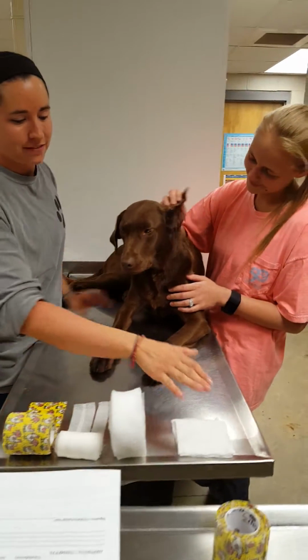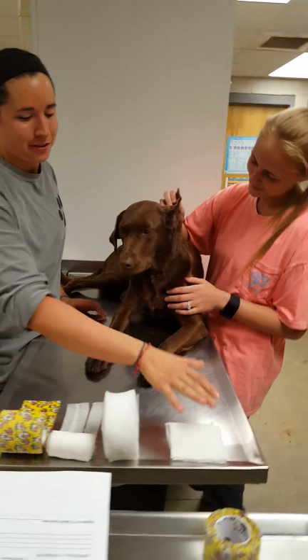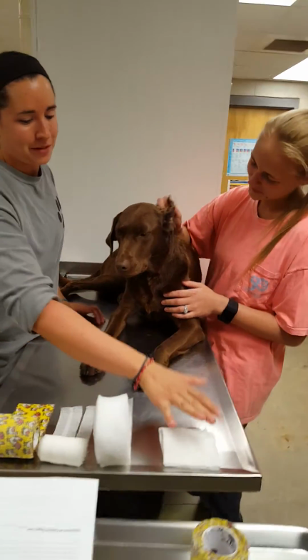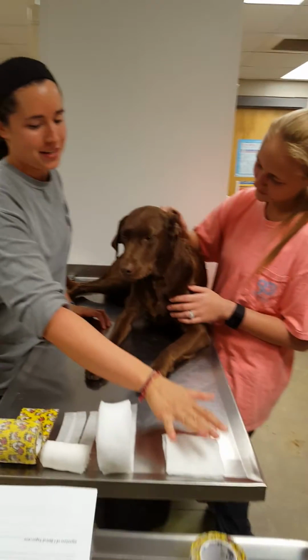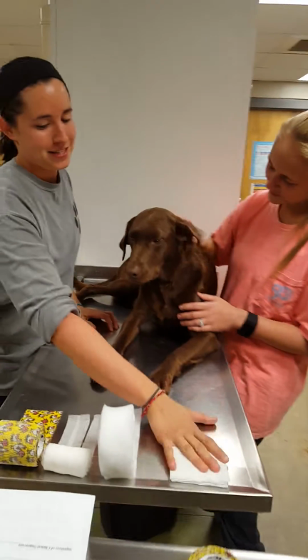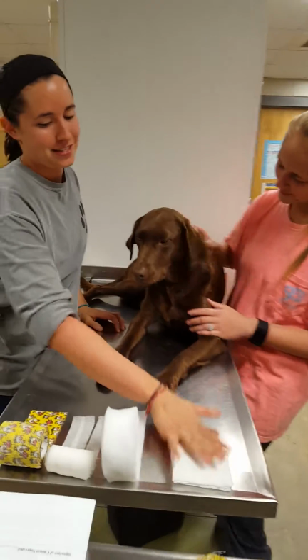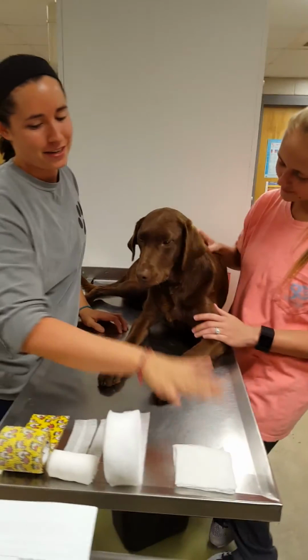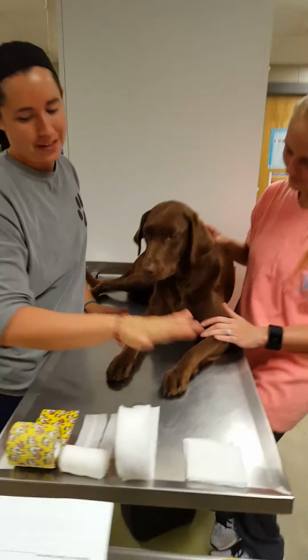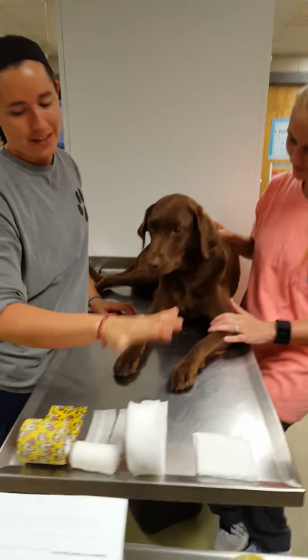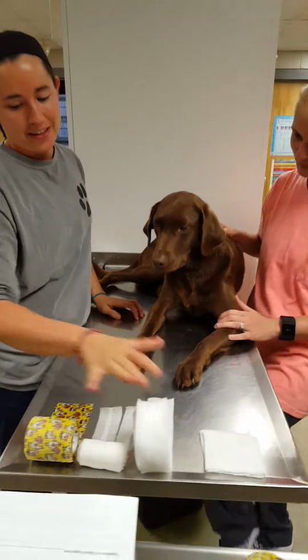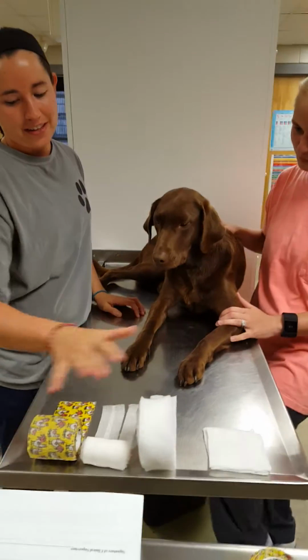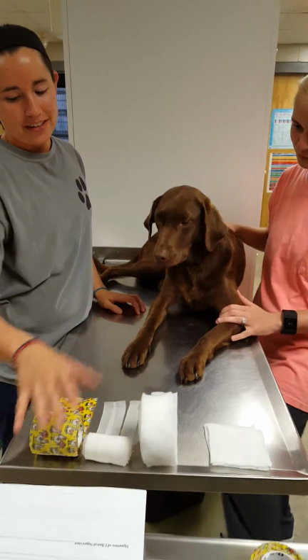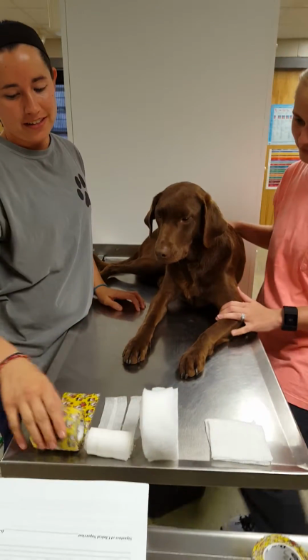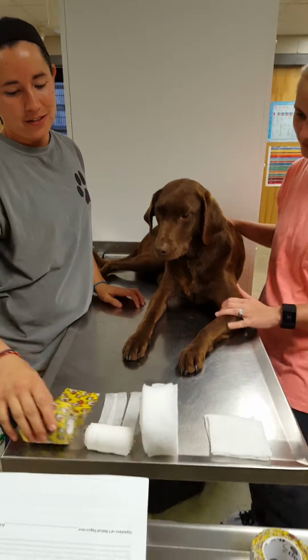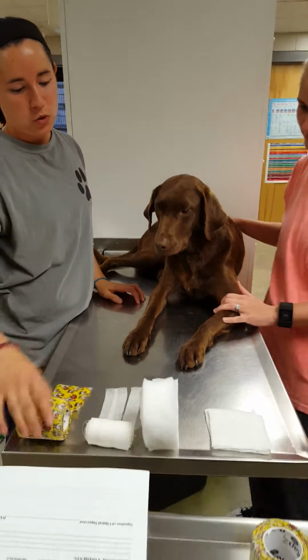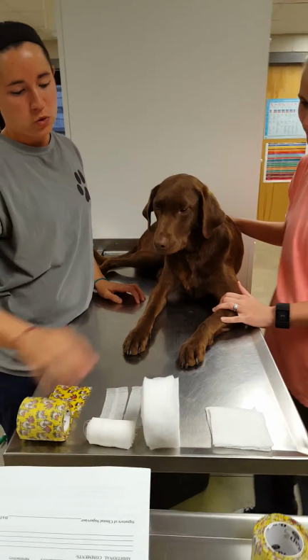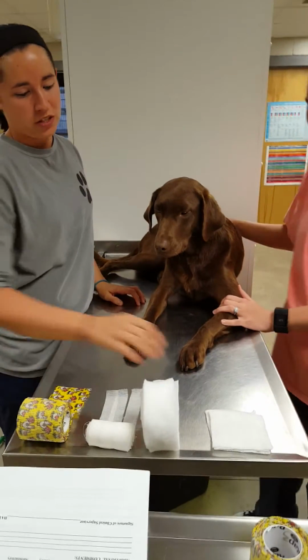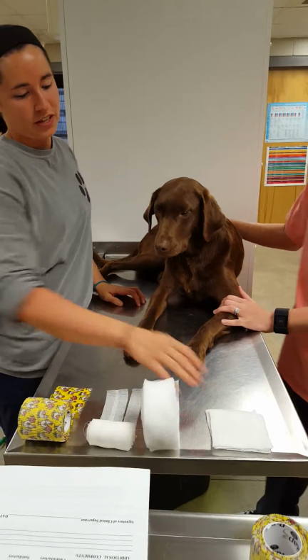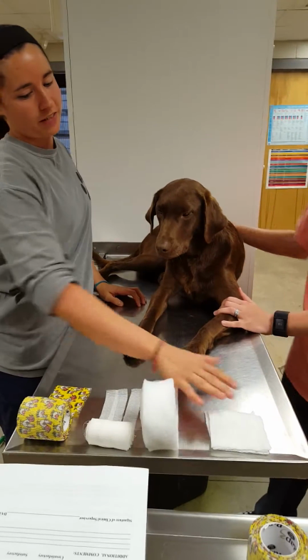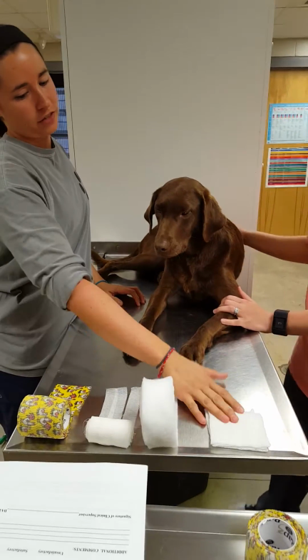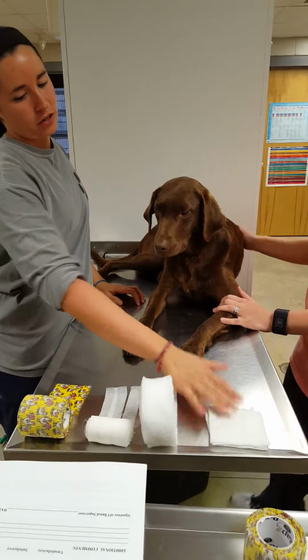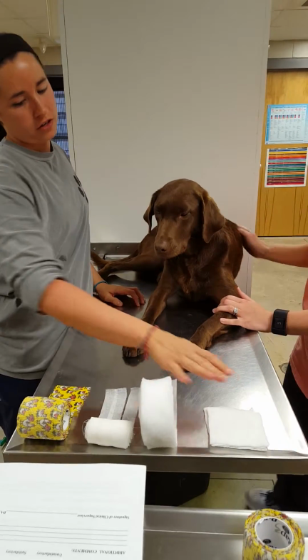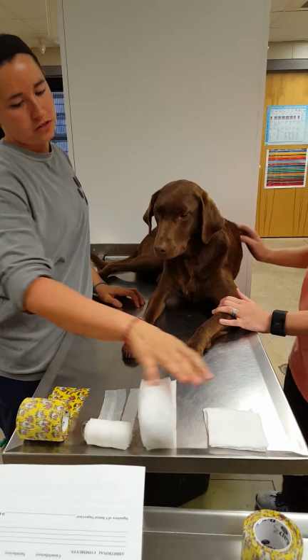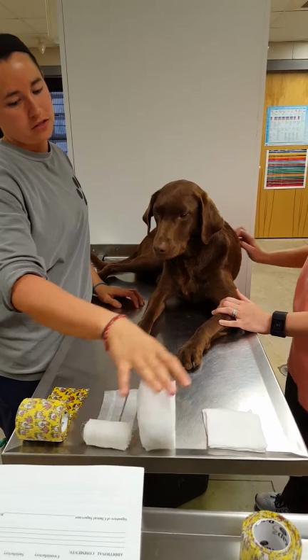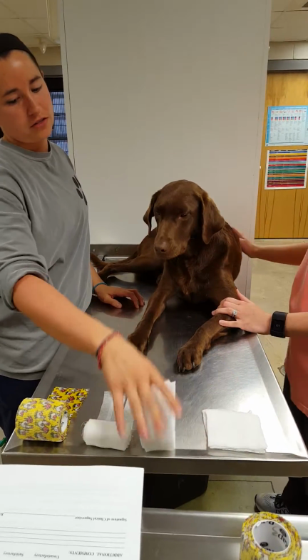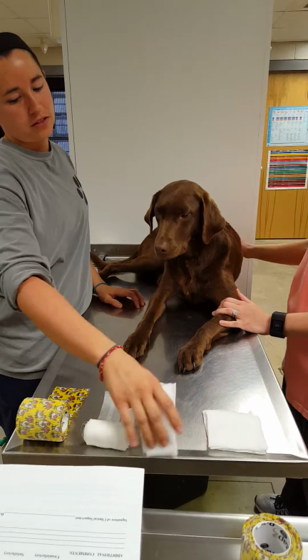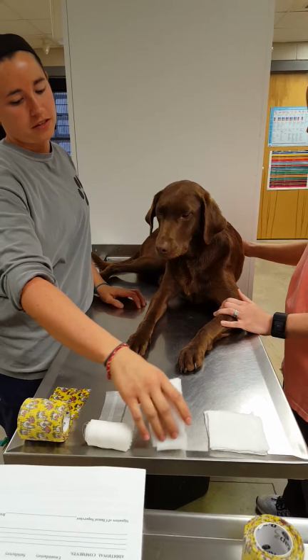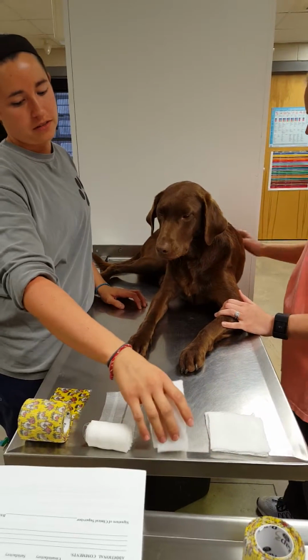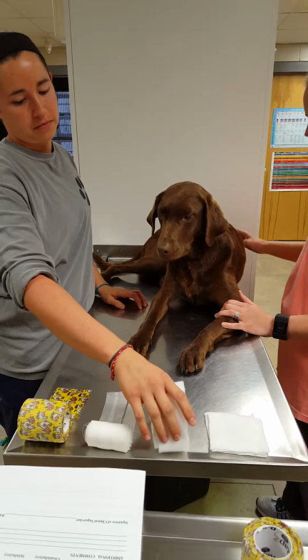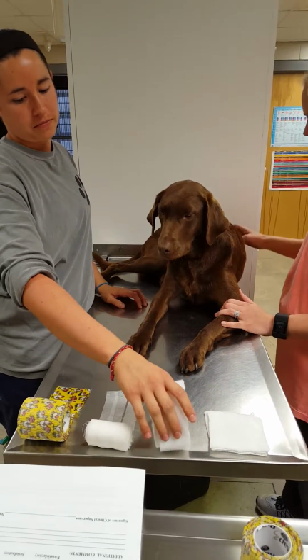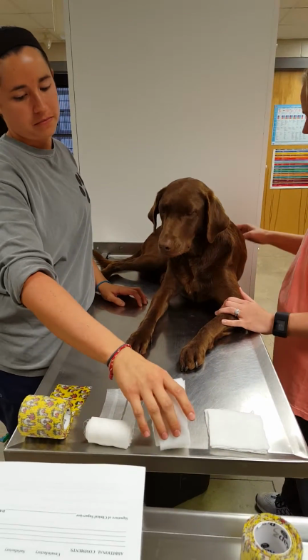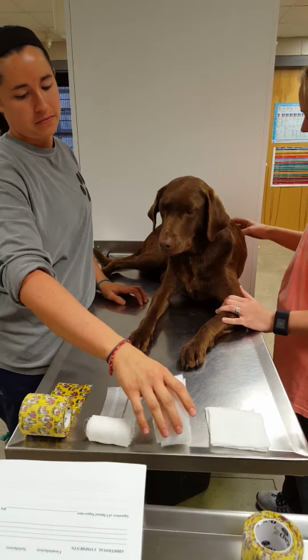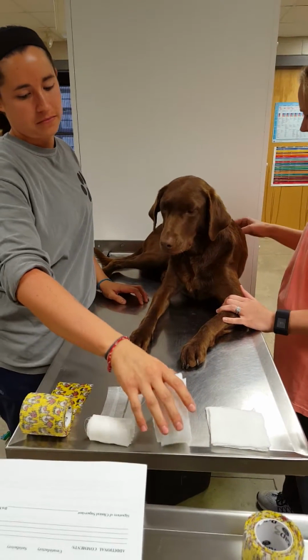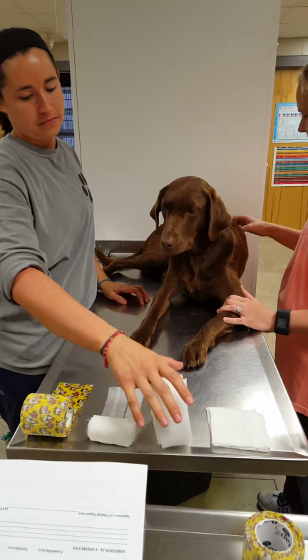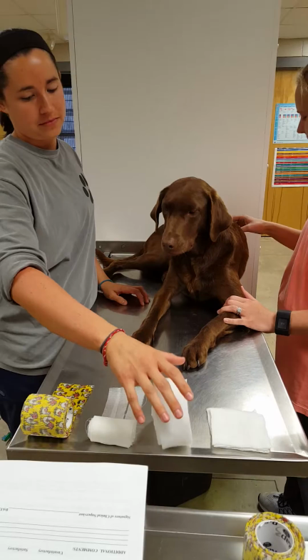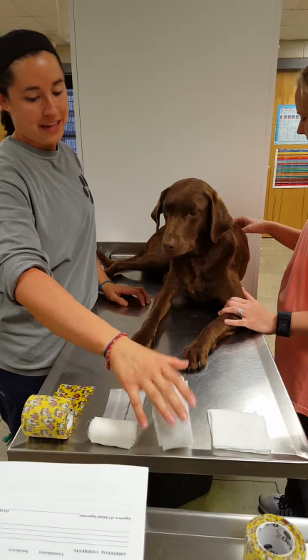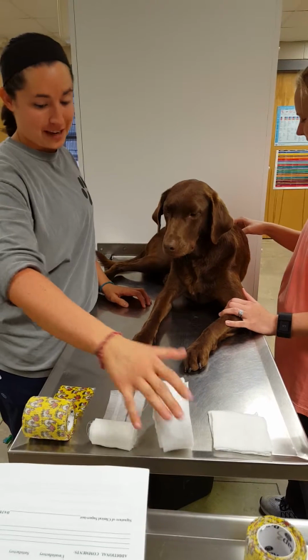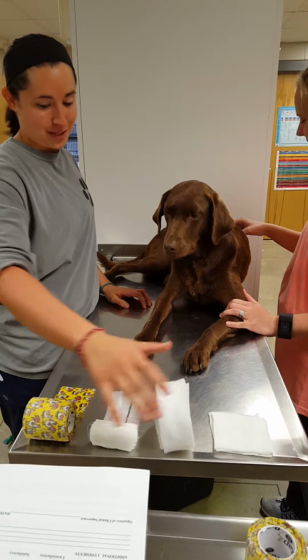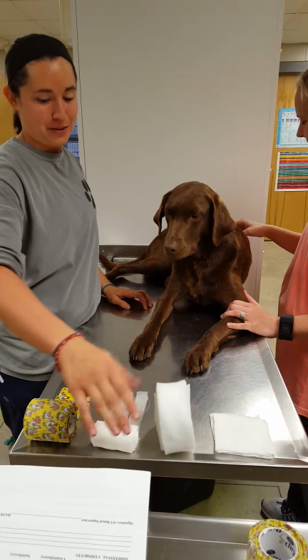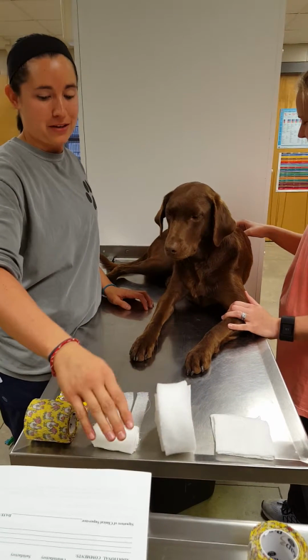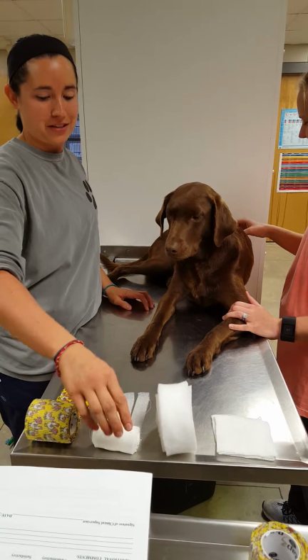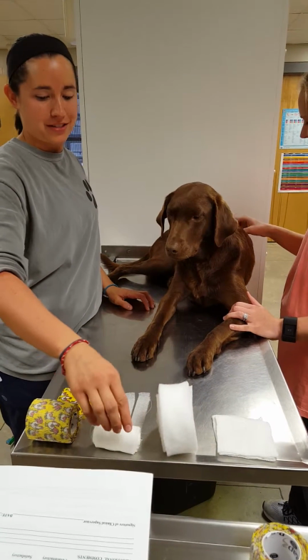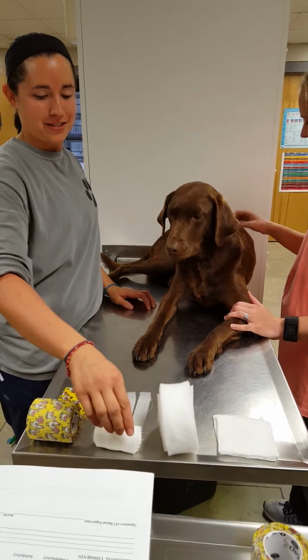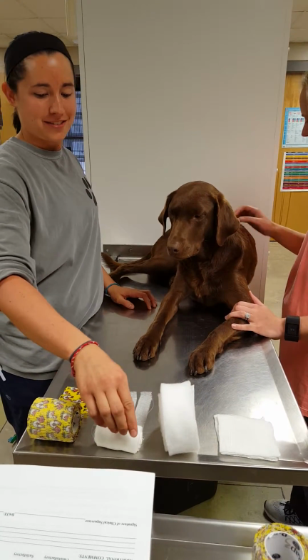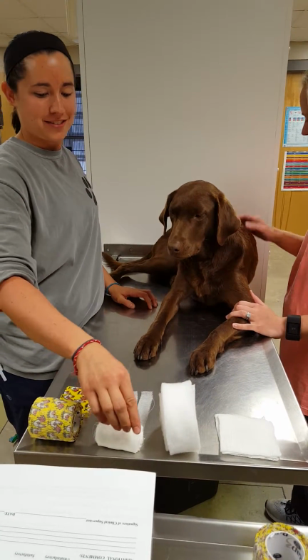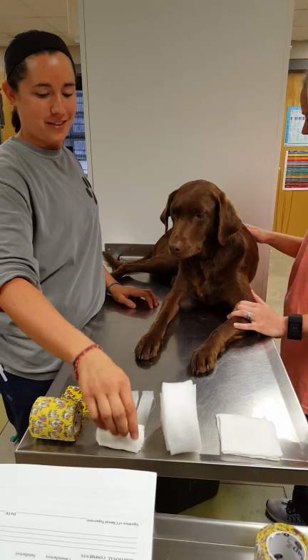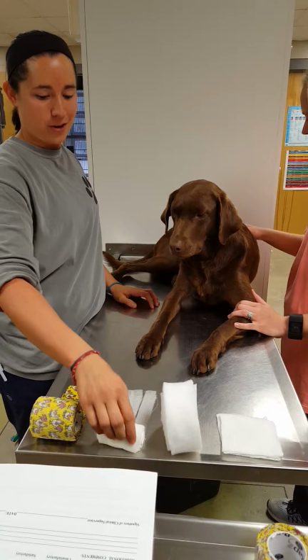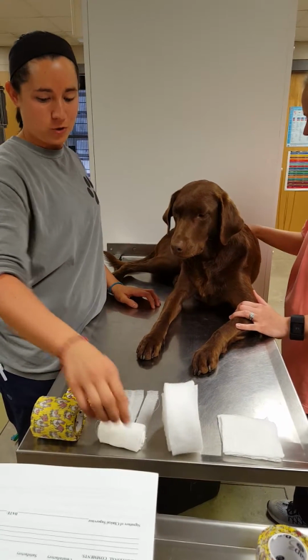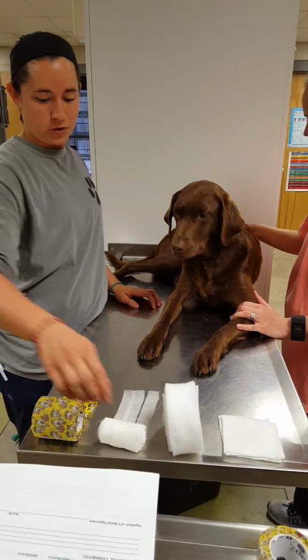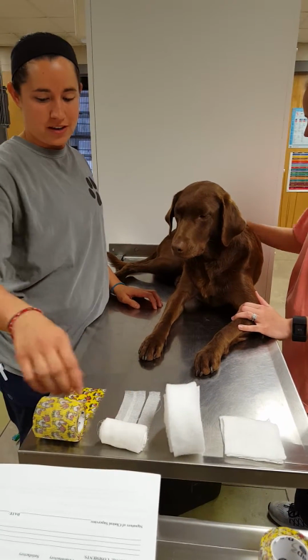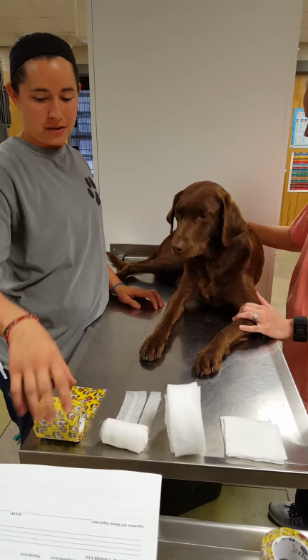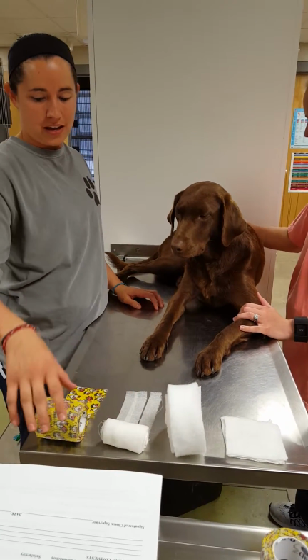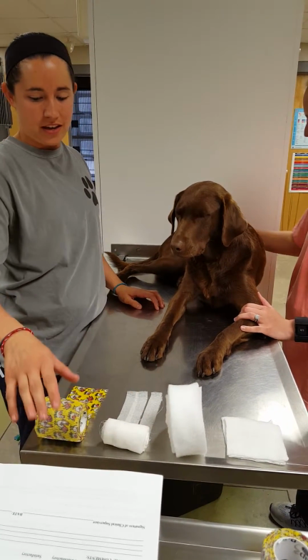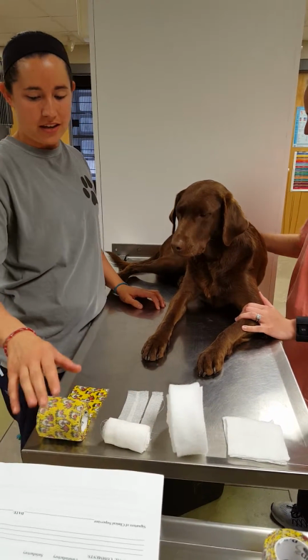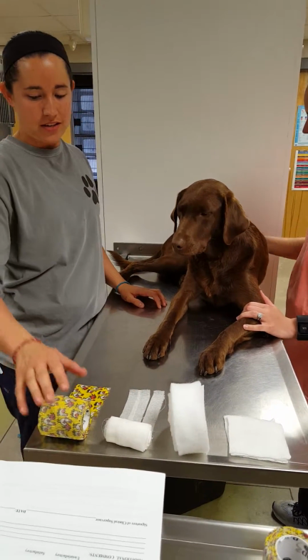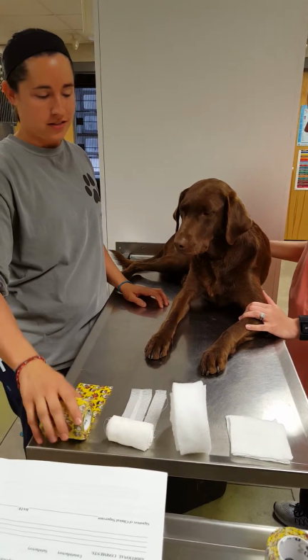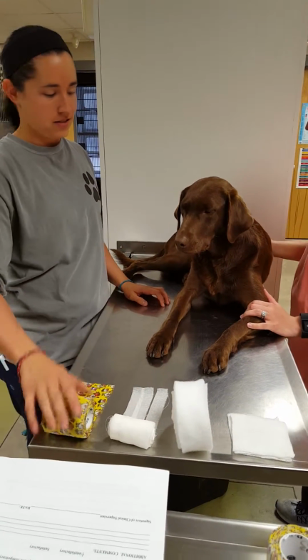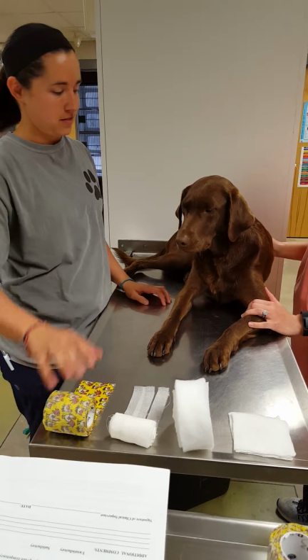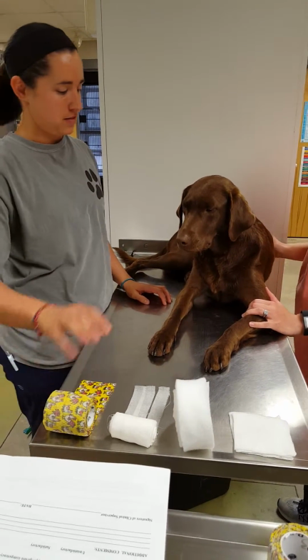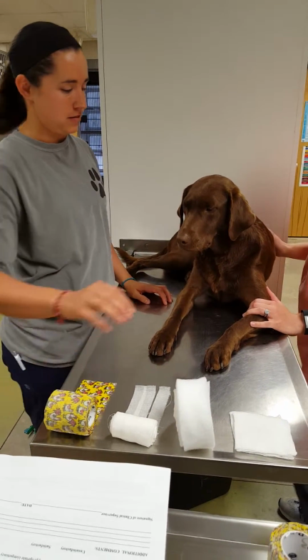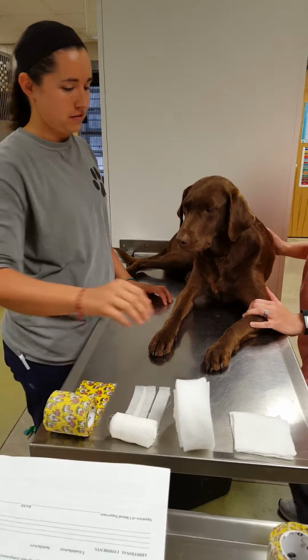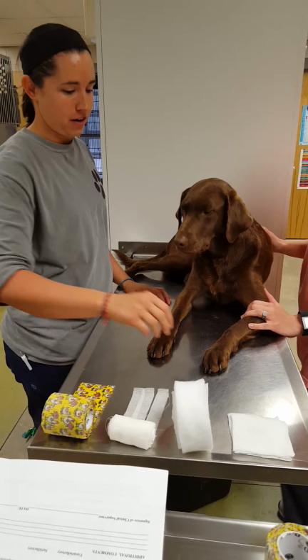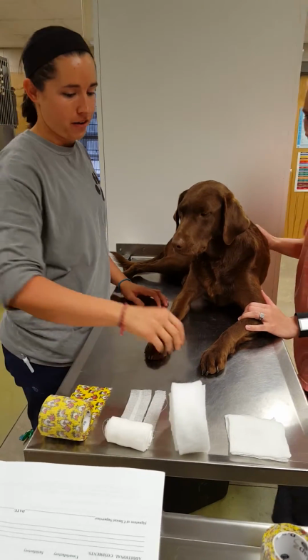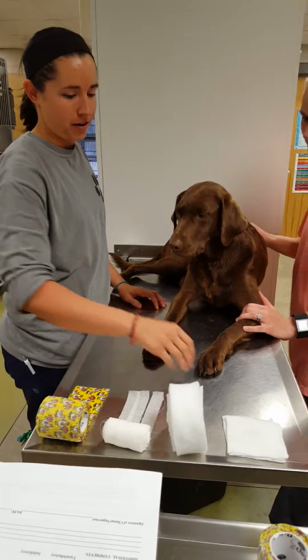I have all my necessary tools here. I have gauze, cast bandage, gauze wrap, and vet wrap.